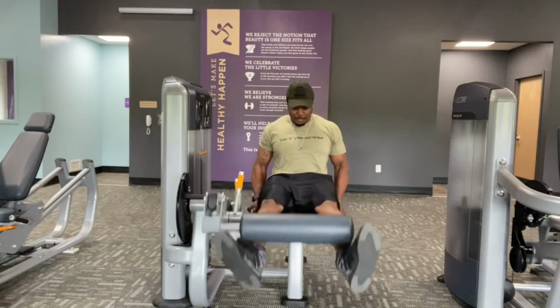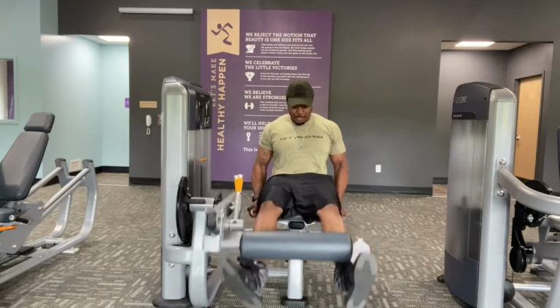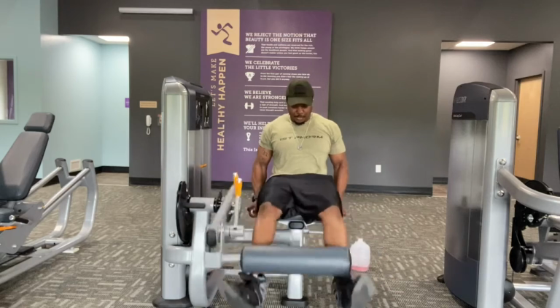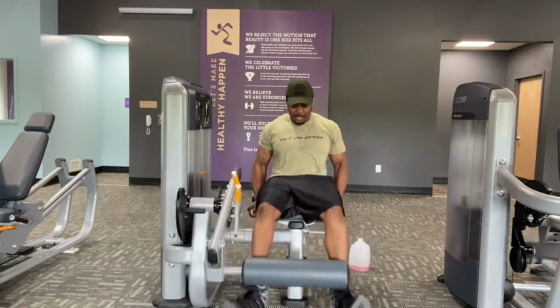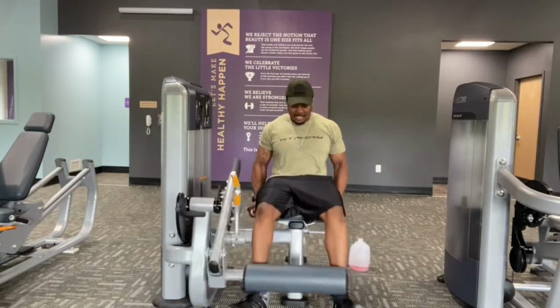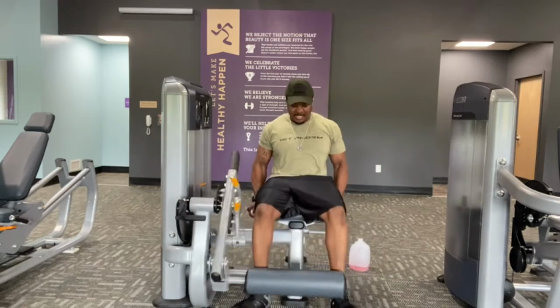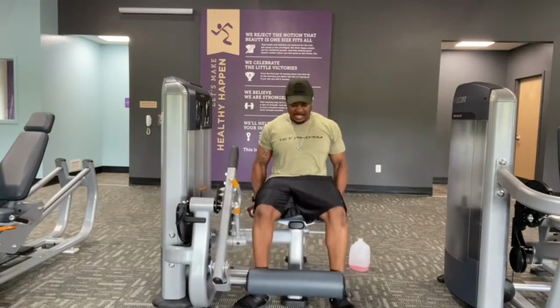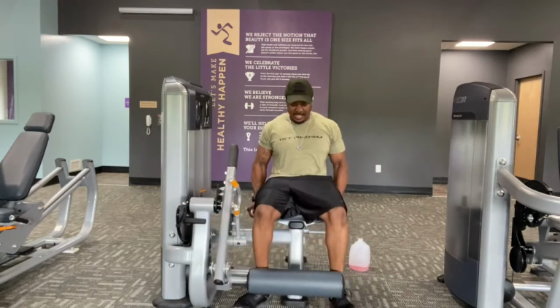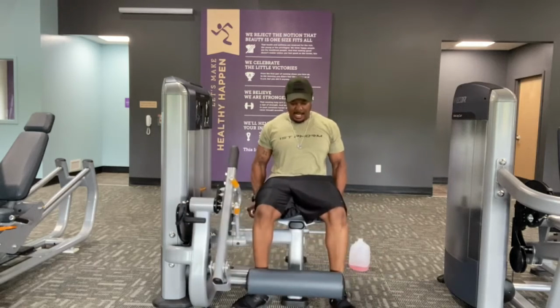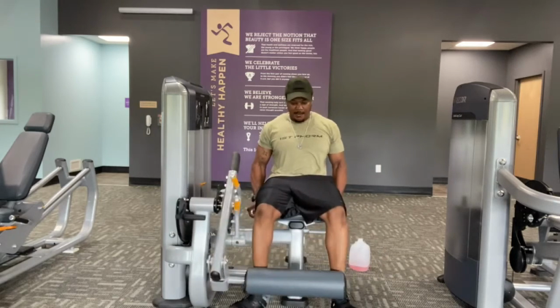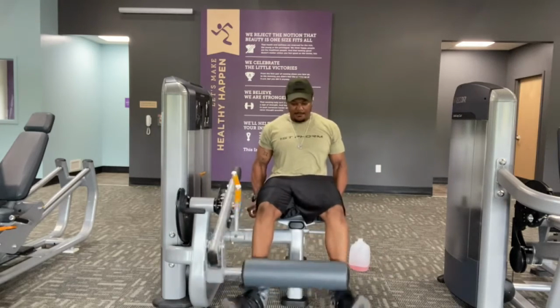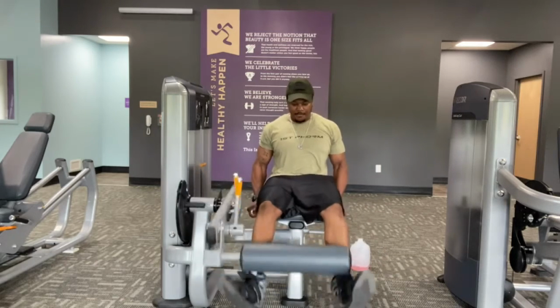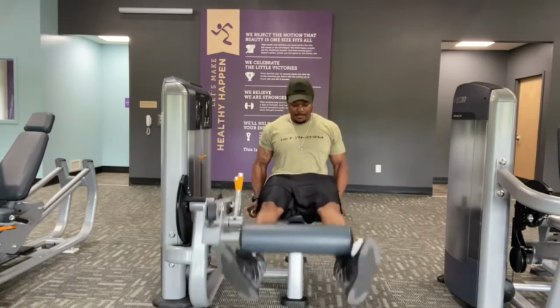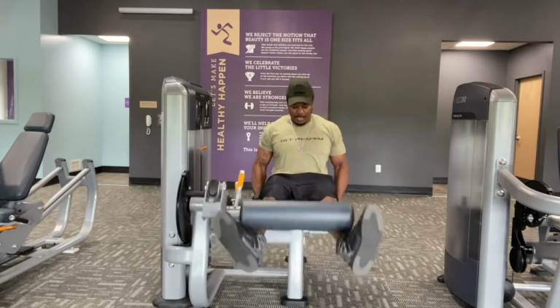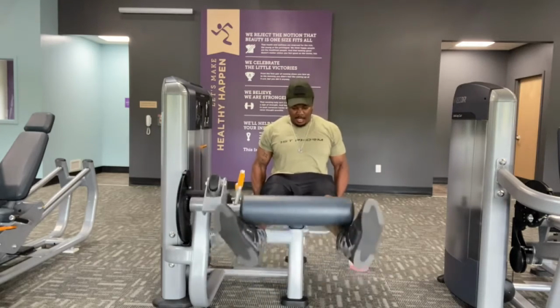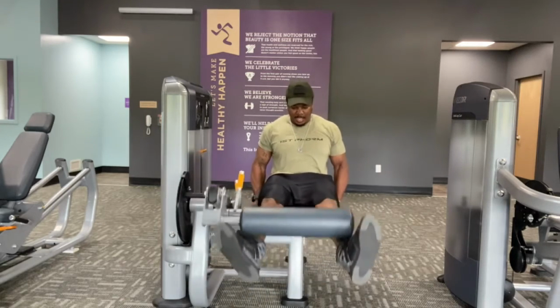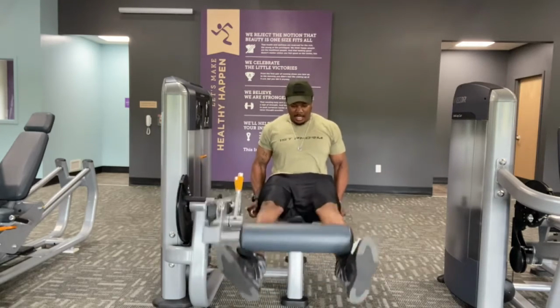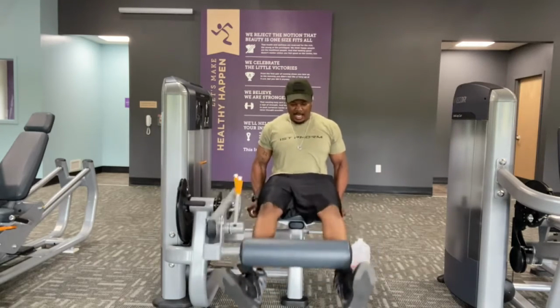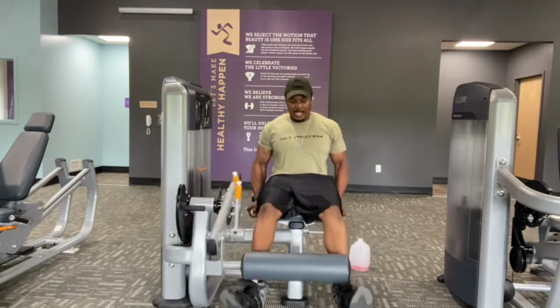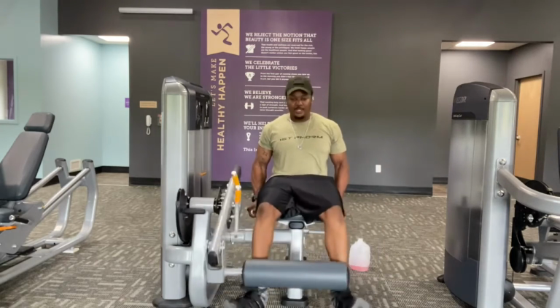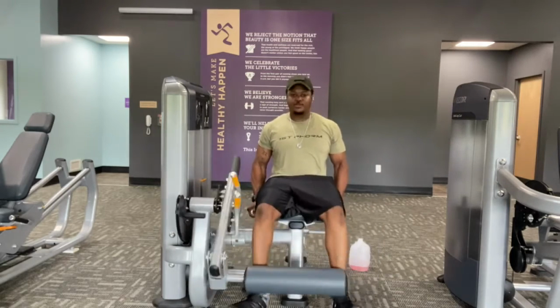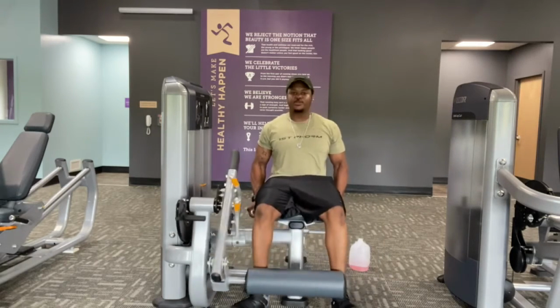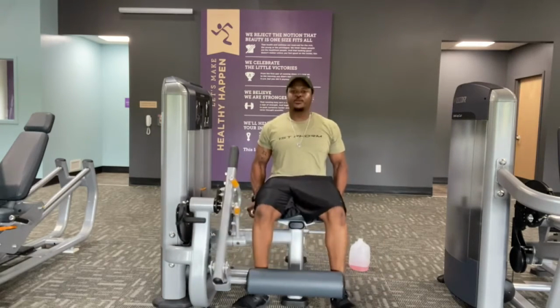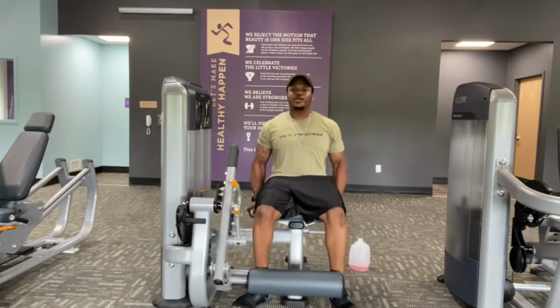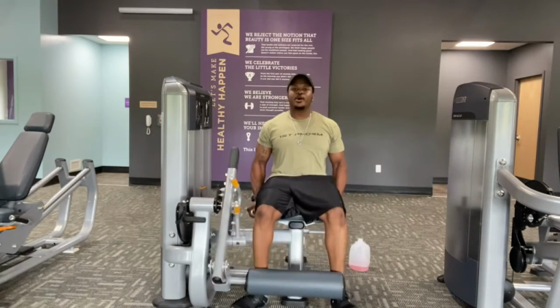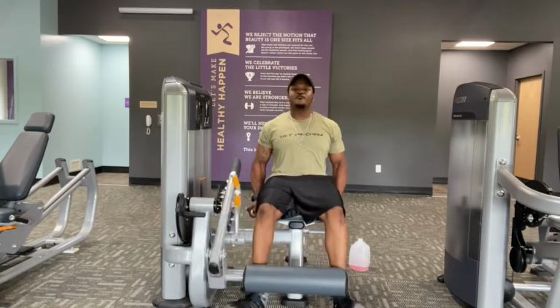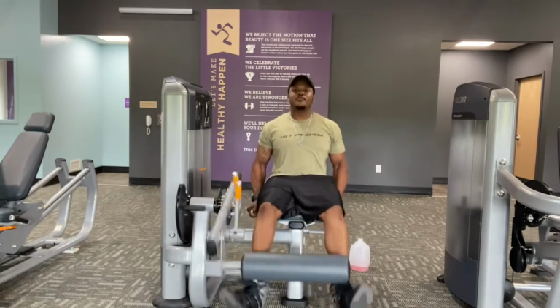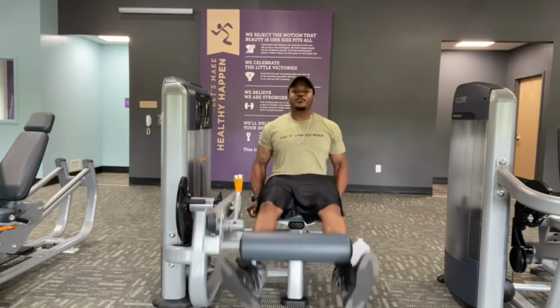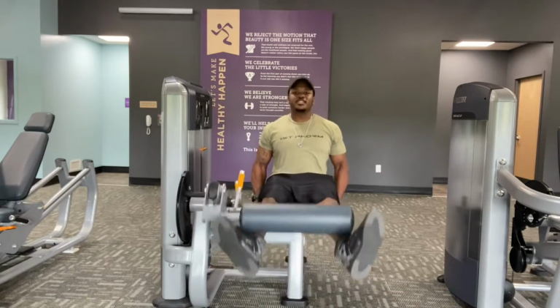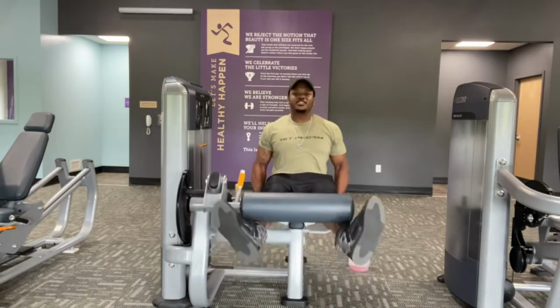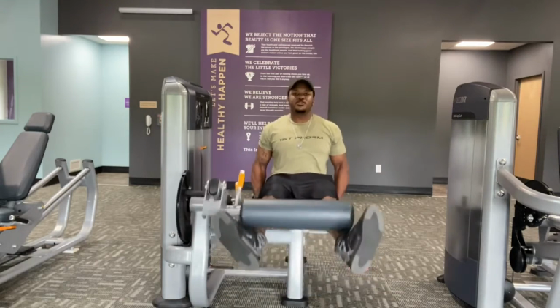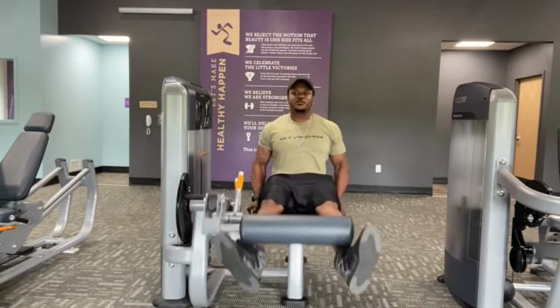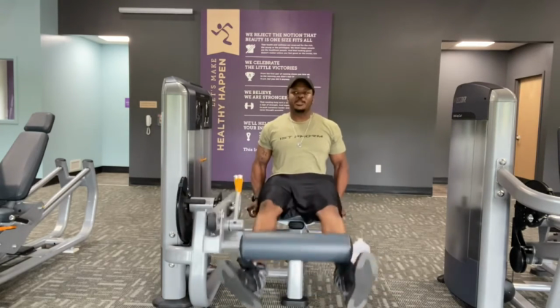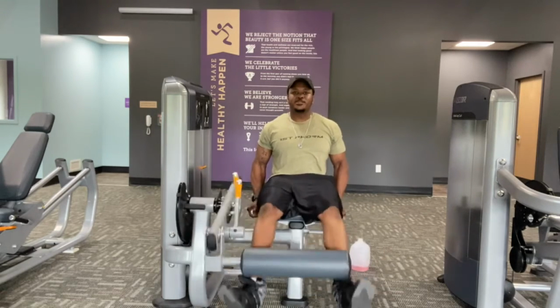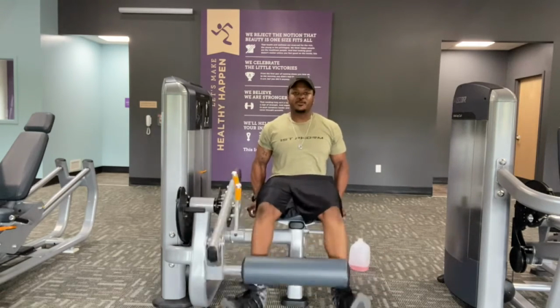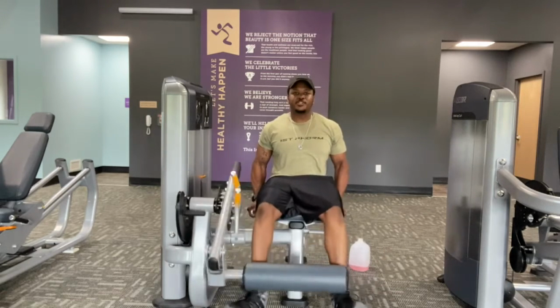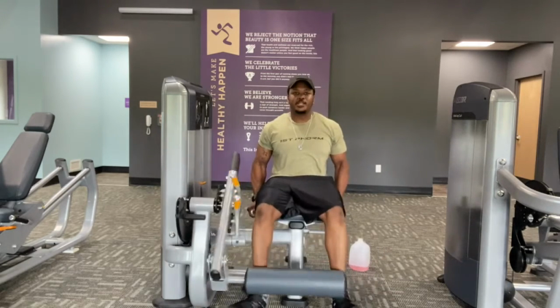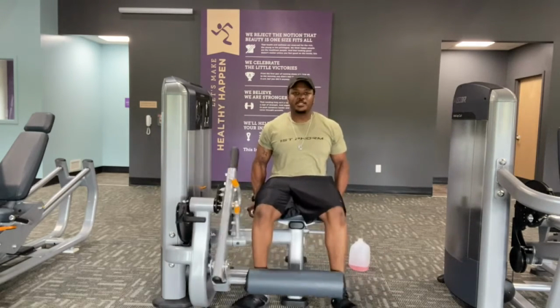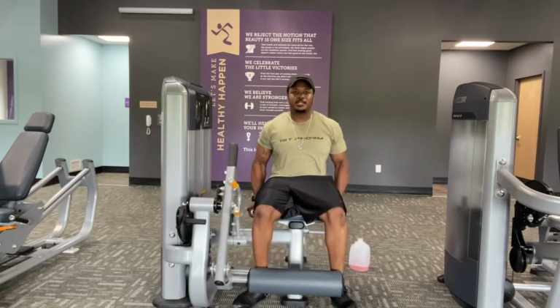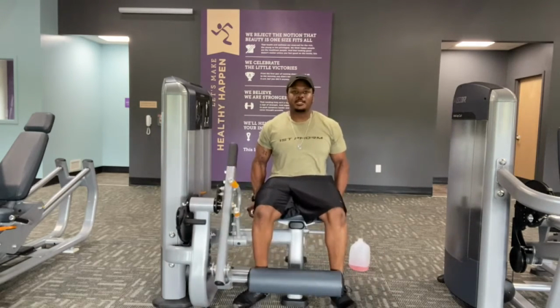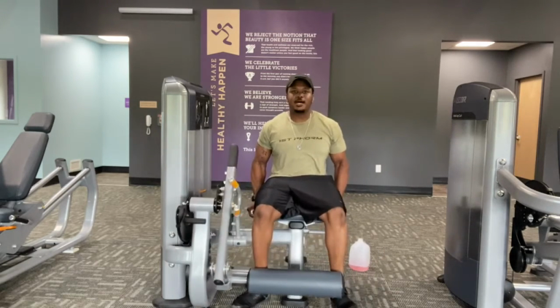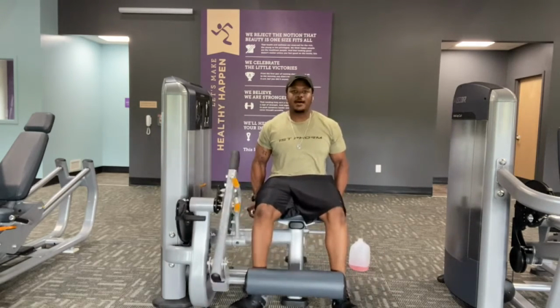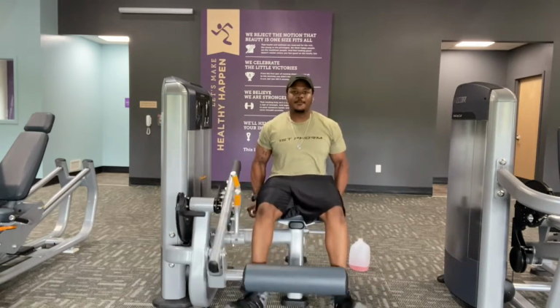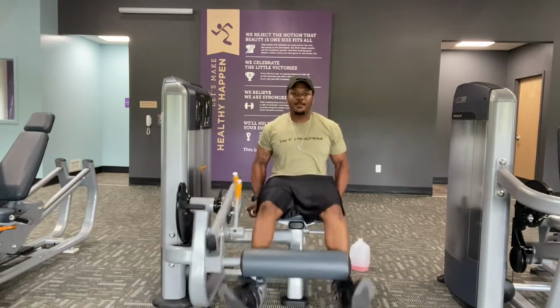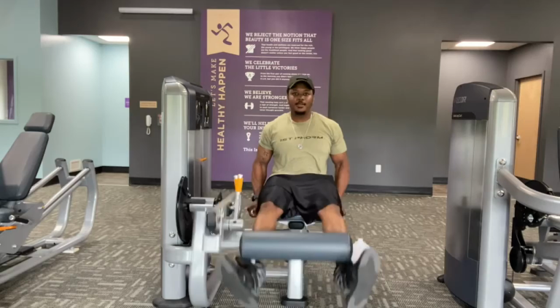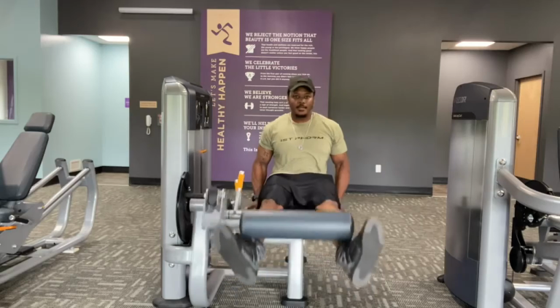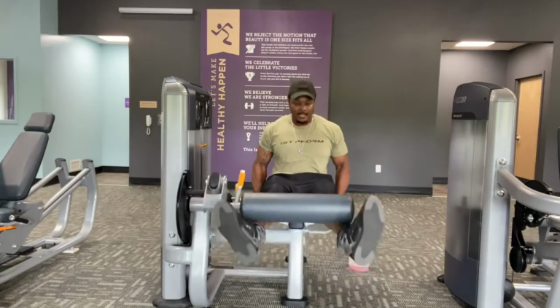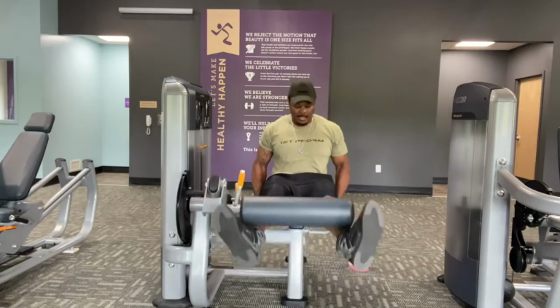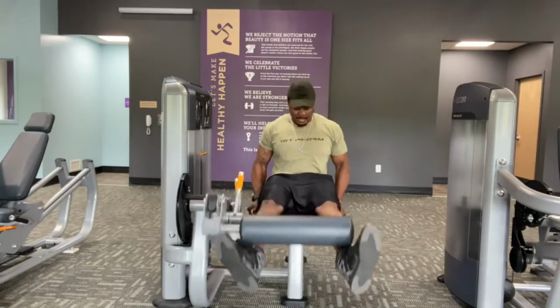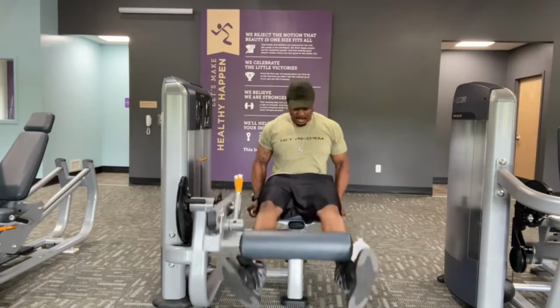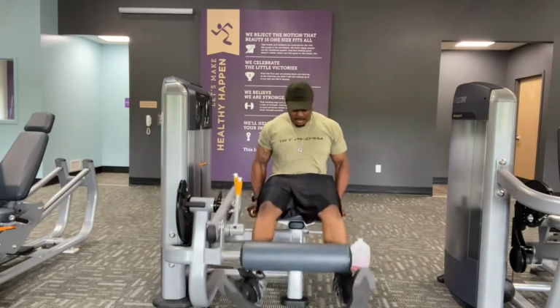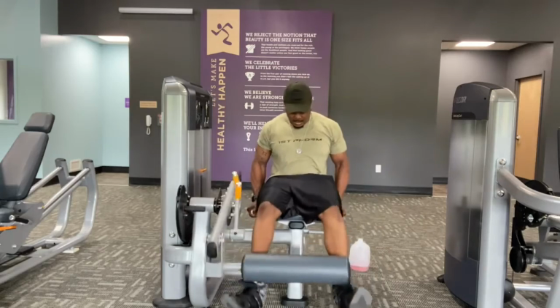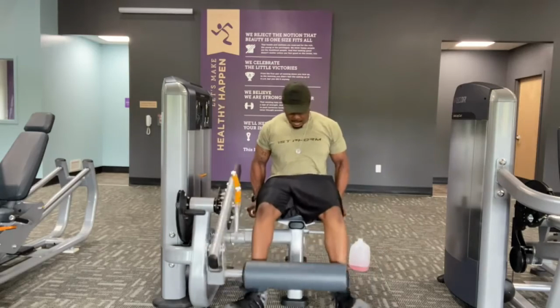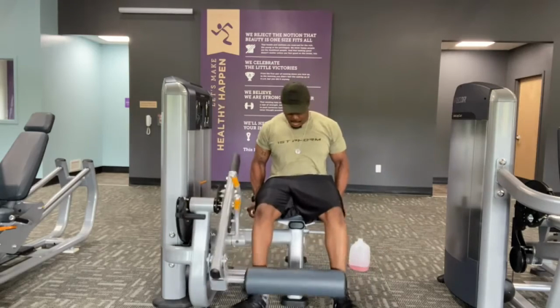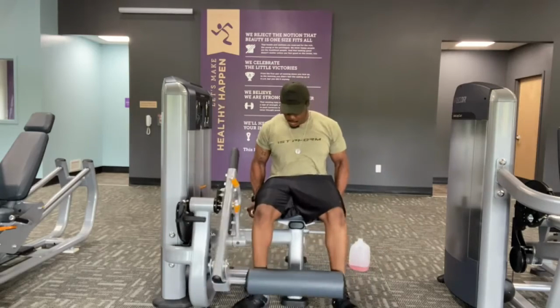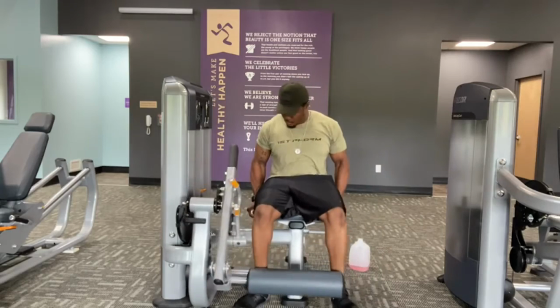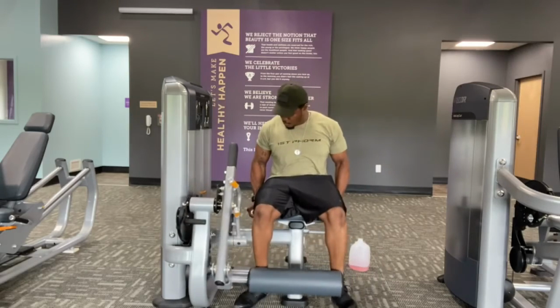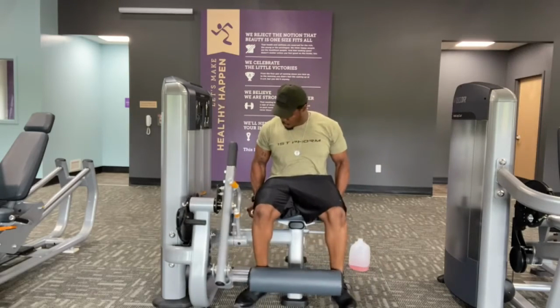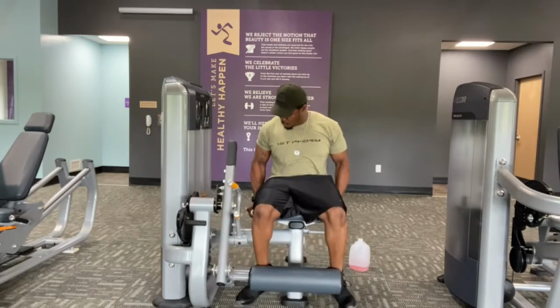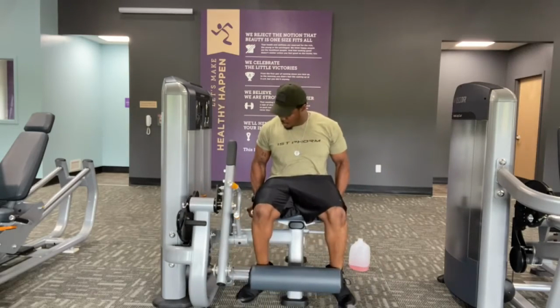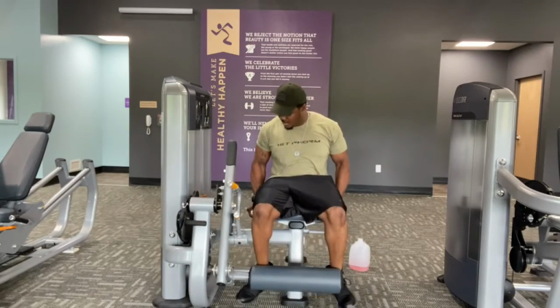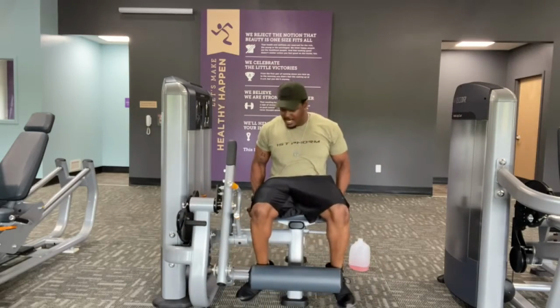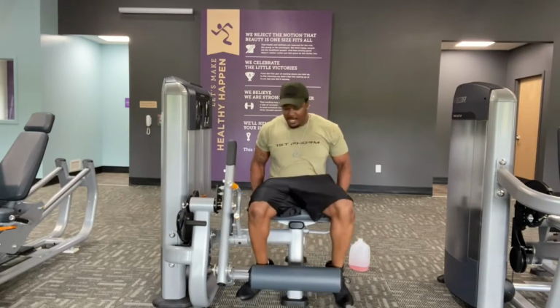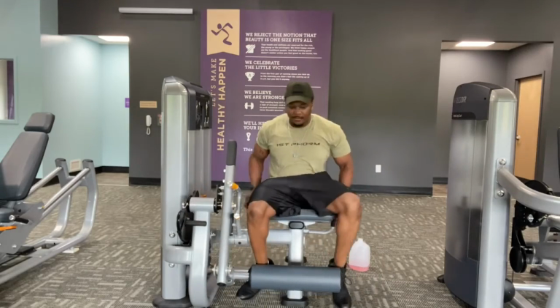Squeeze at the top — that's what you want to go for. Squeeze once you get to the top, and control the weight down.